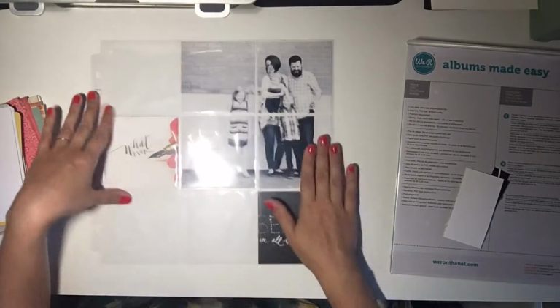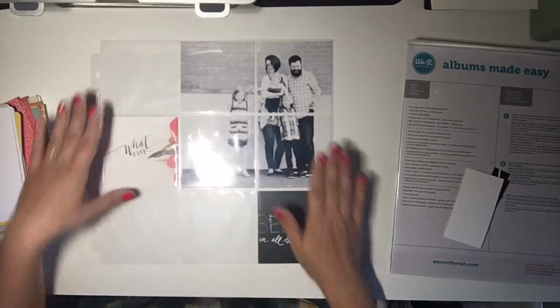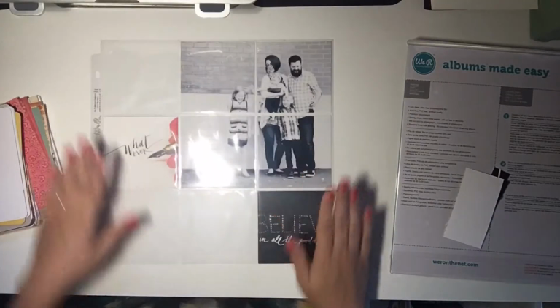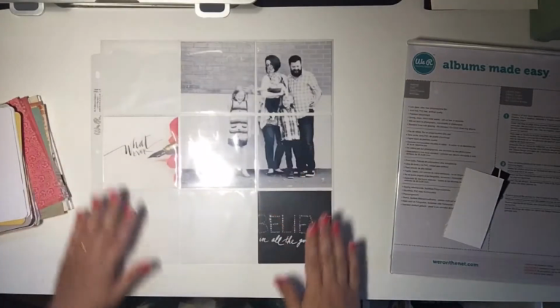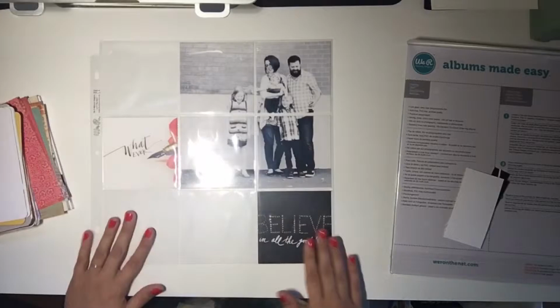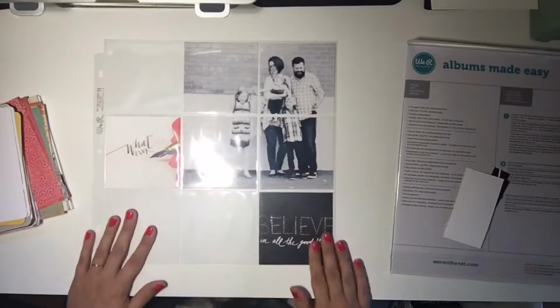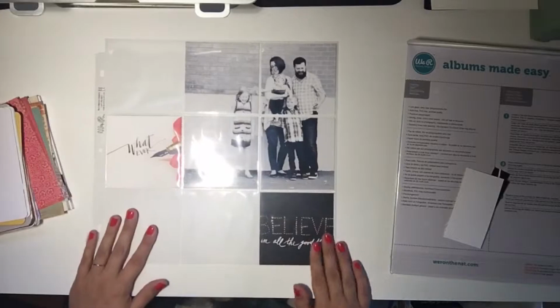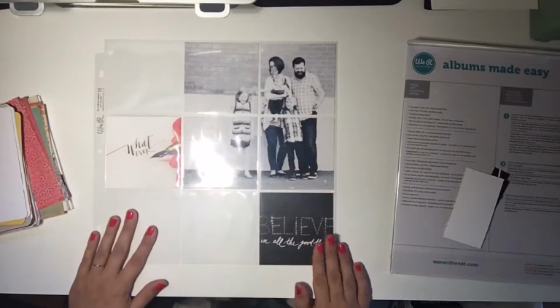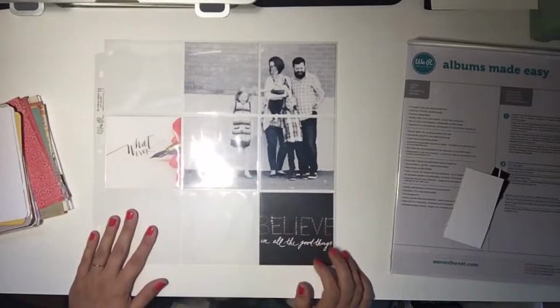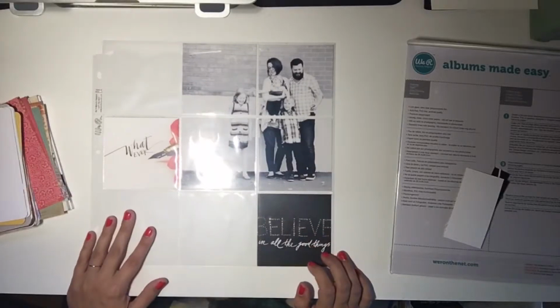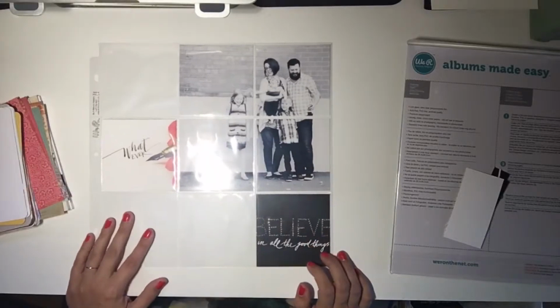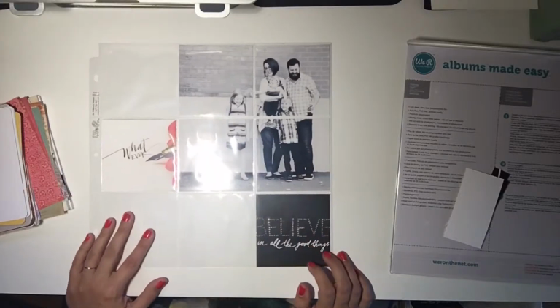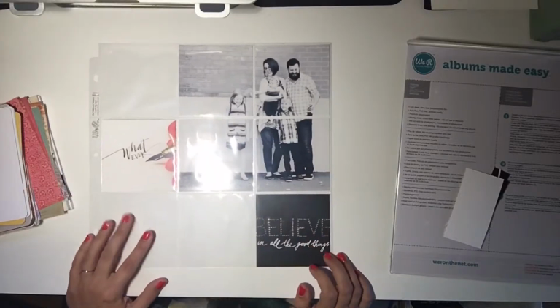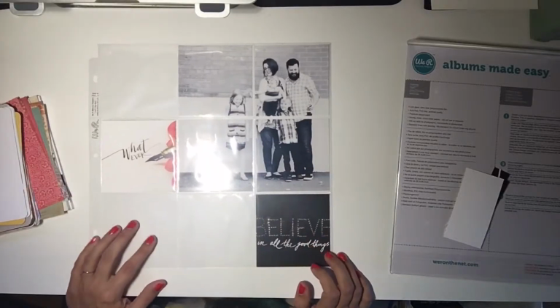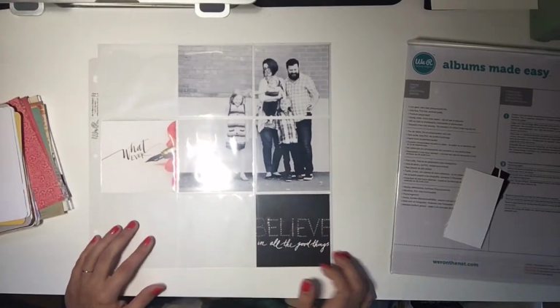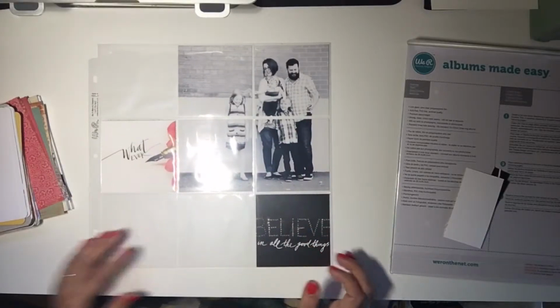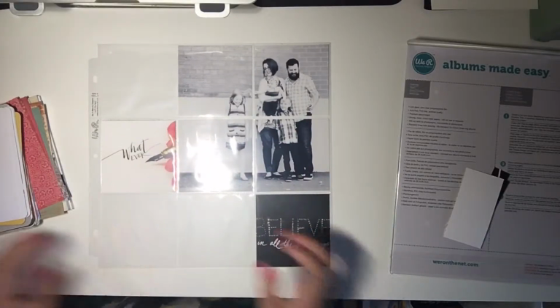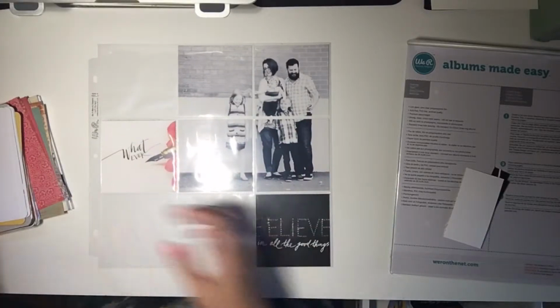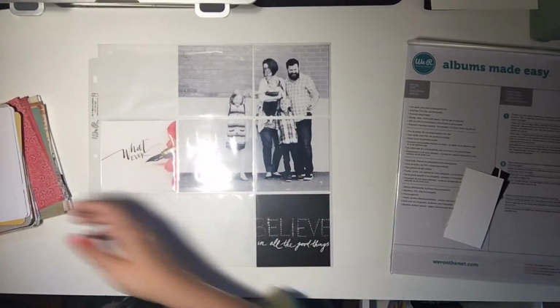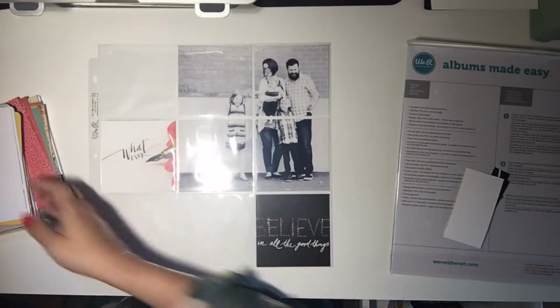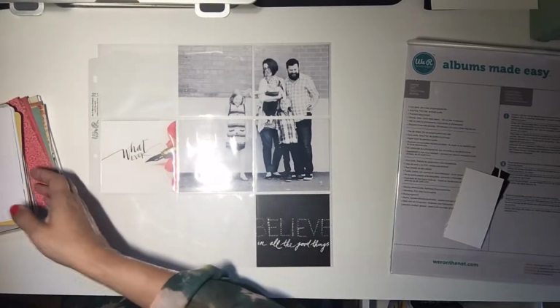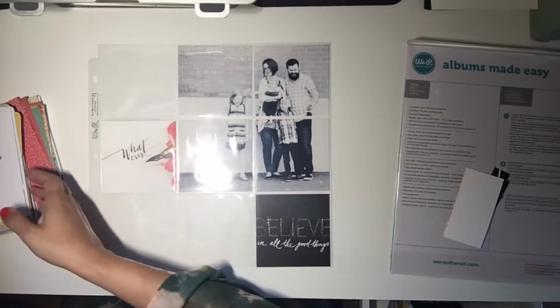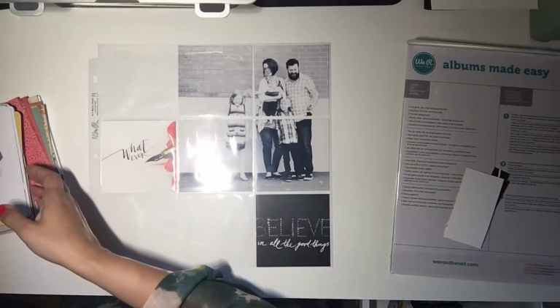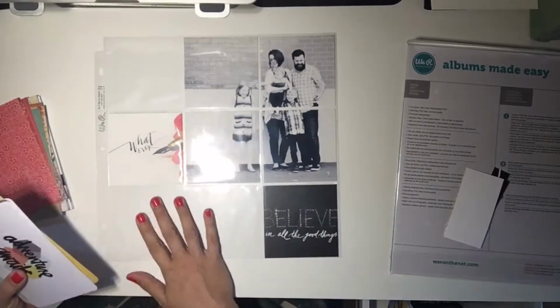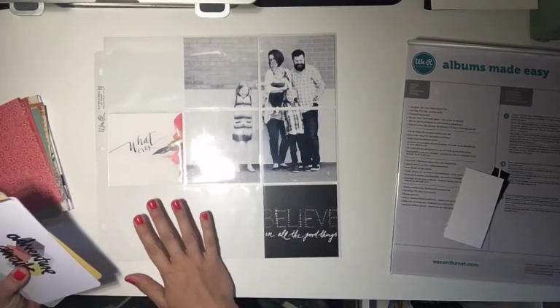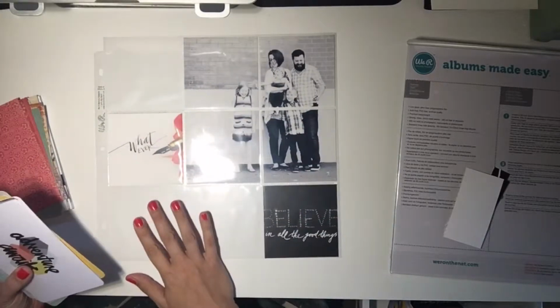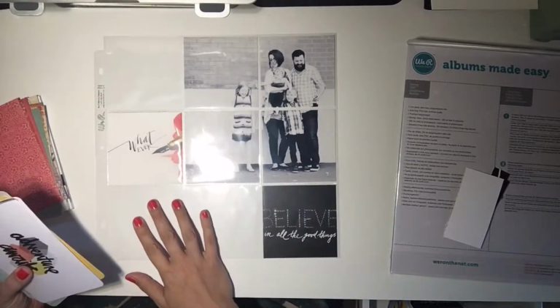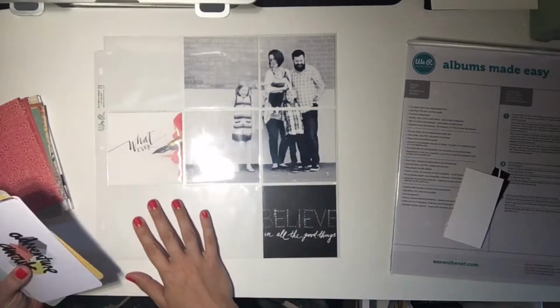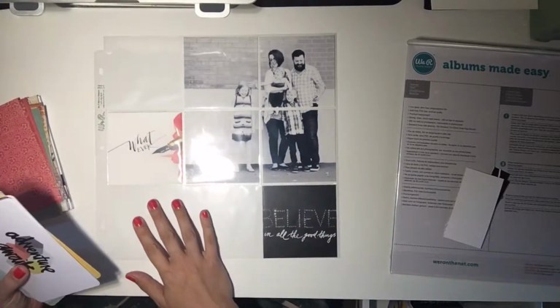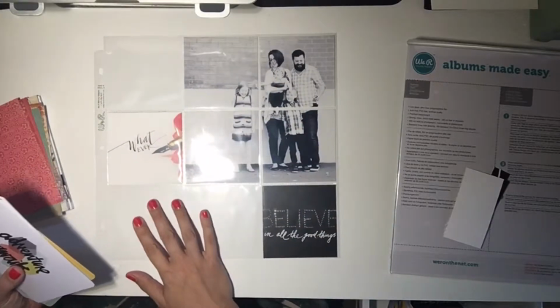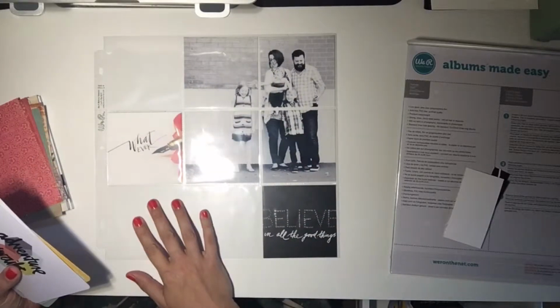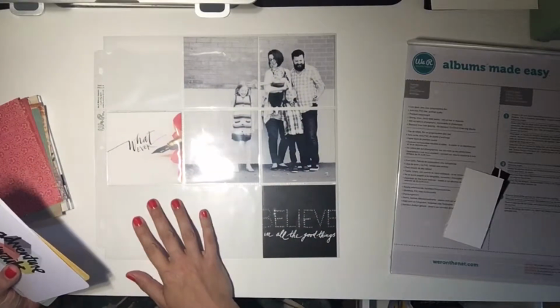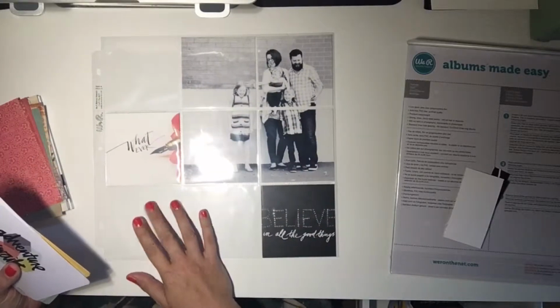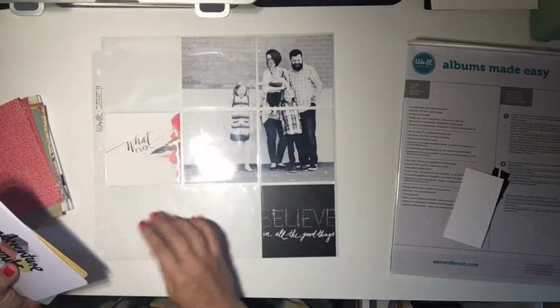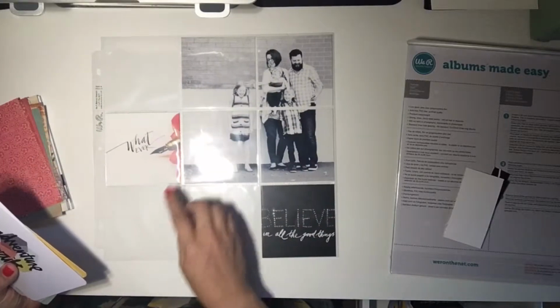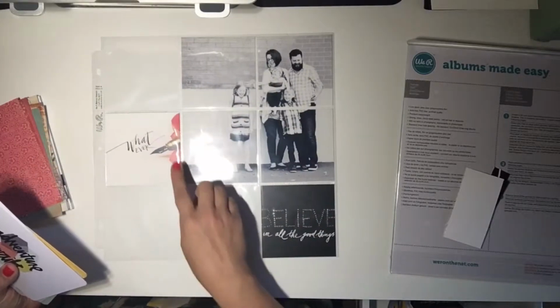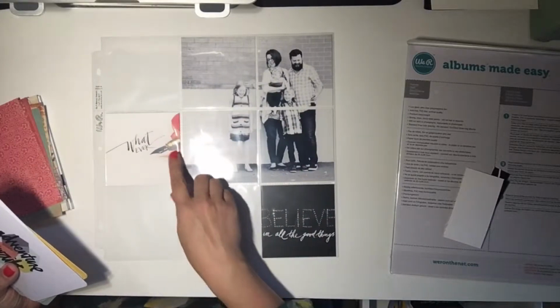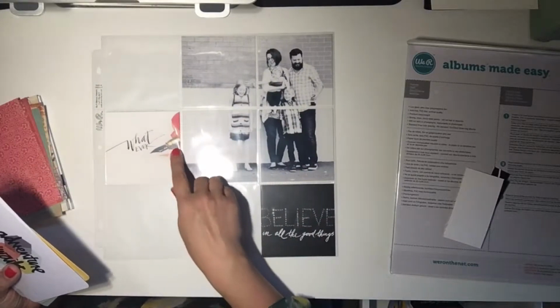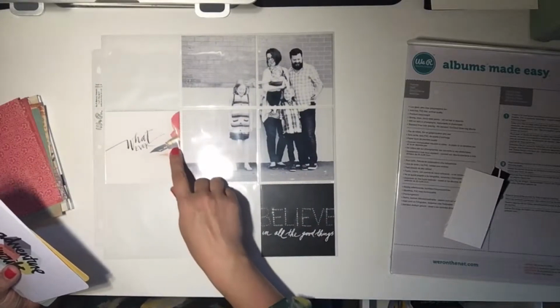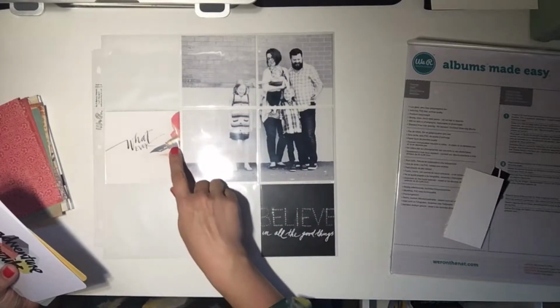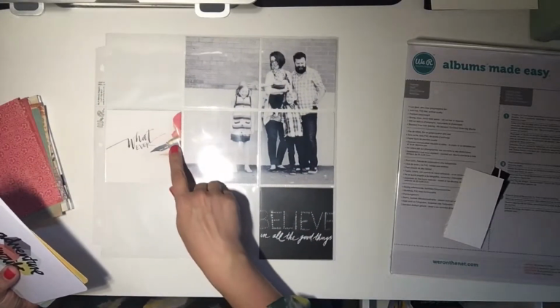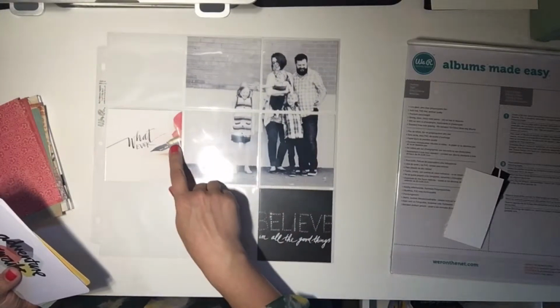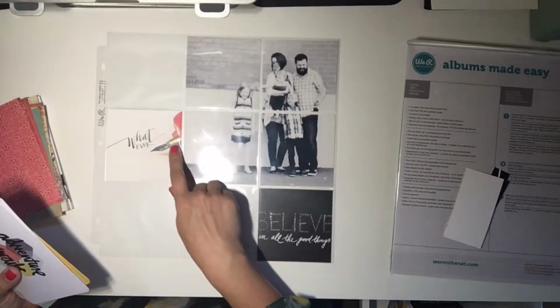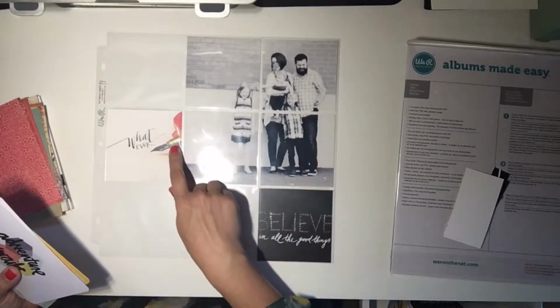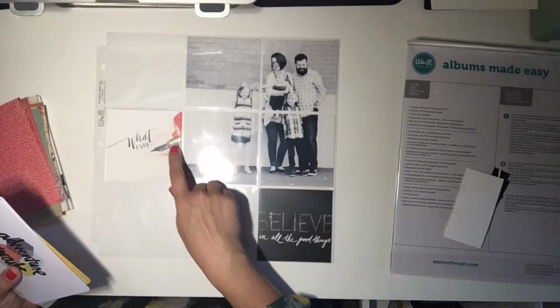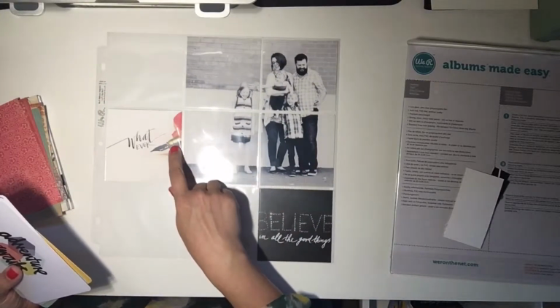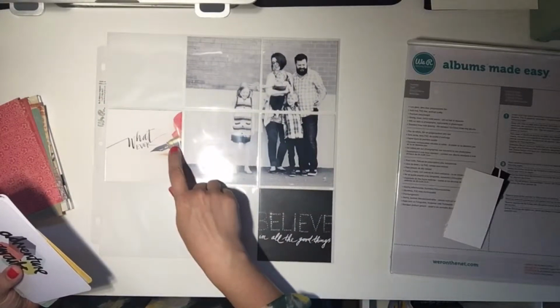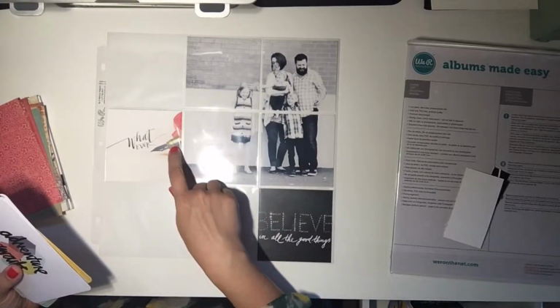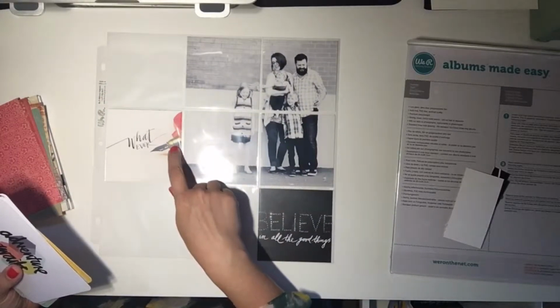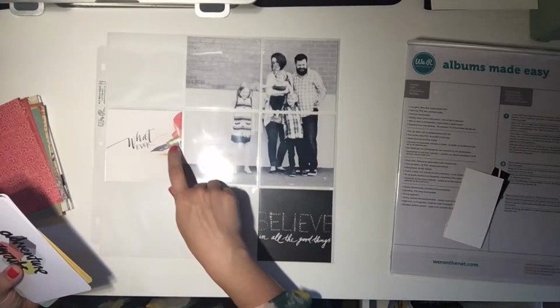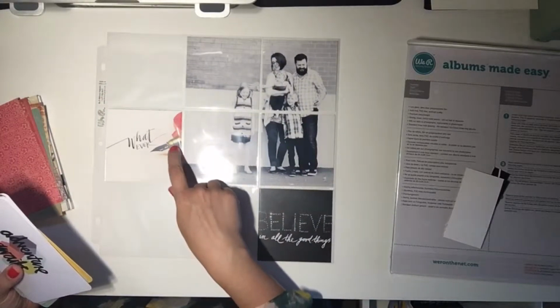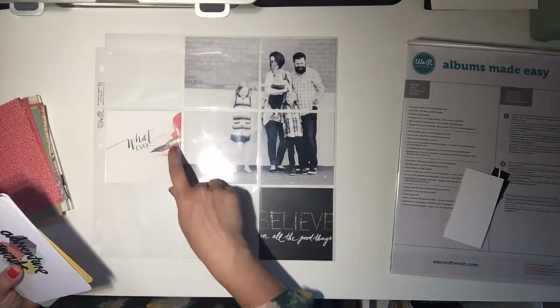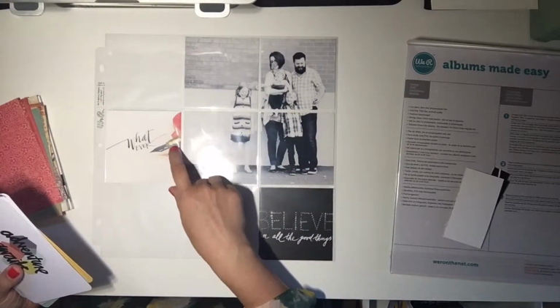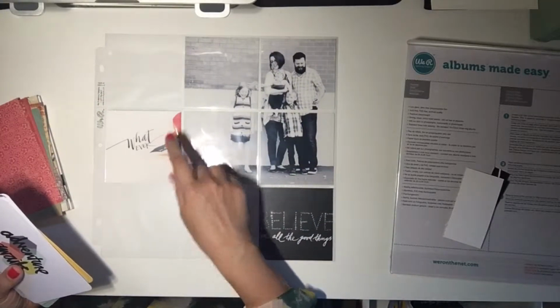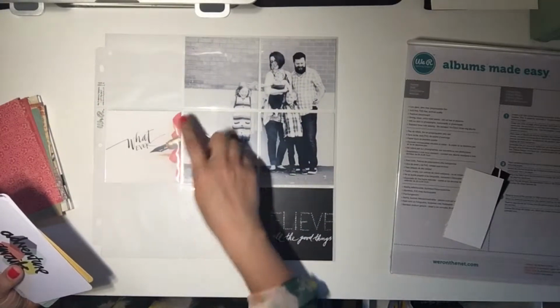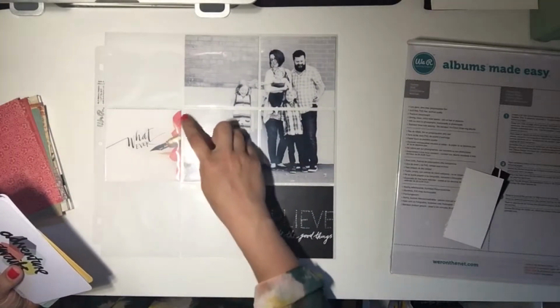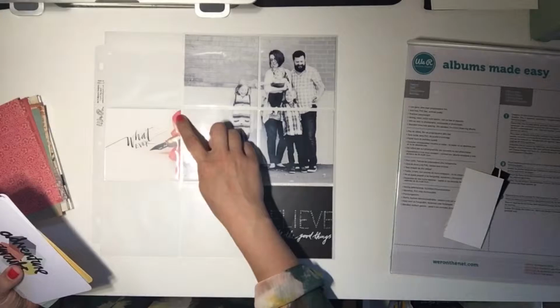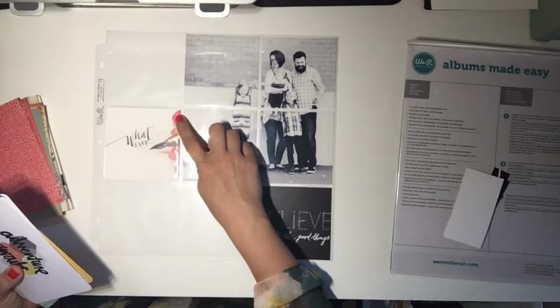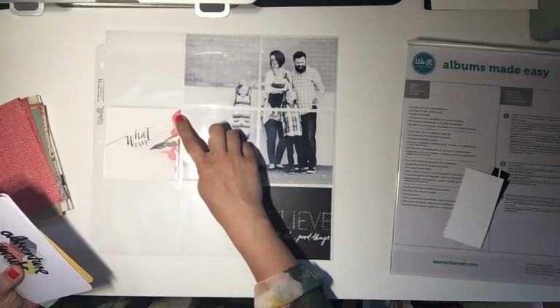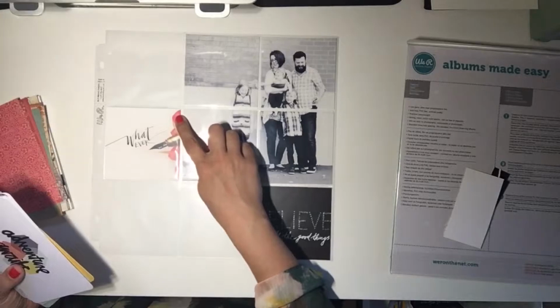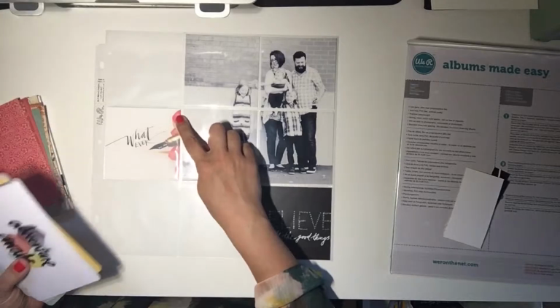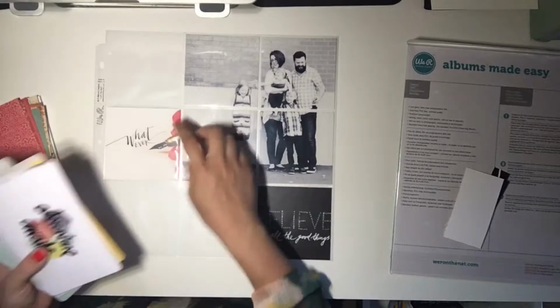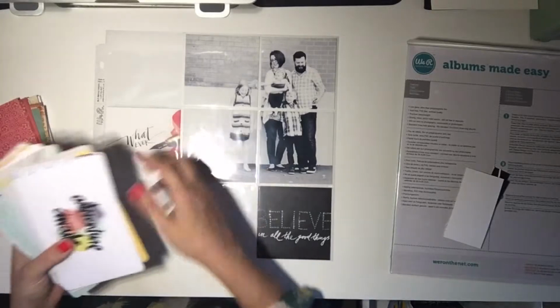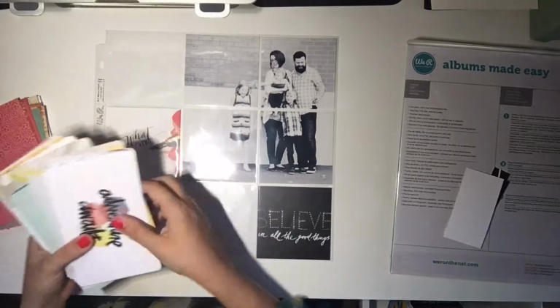Okay, so here's where we're at so far. Looking at the colors I've started to pull in, I have some gold, dark green, and red.